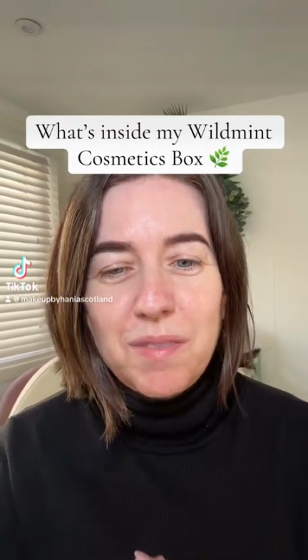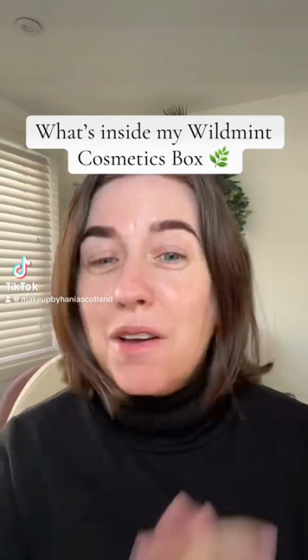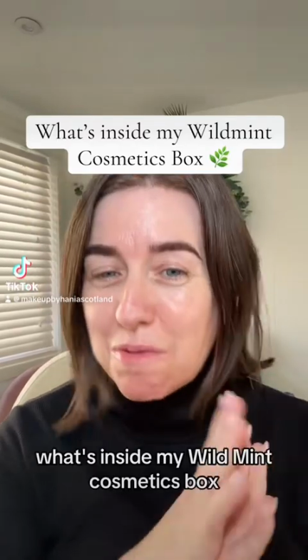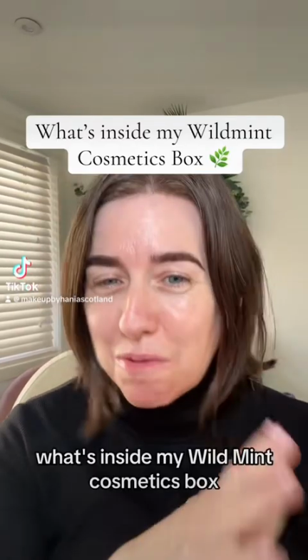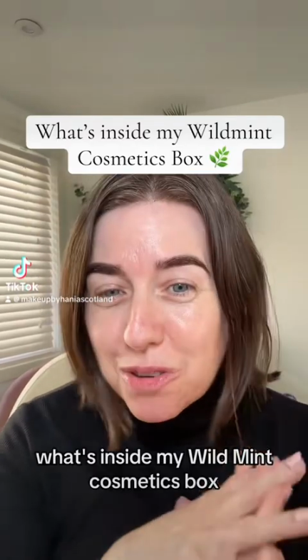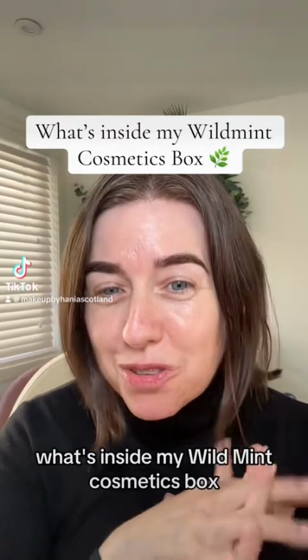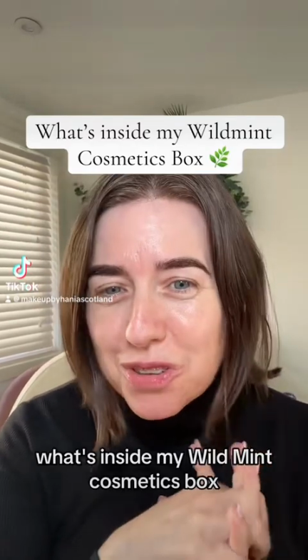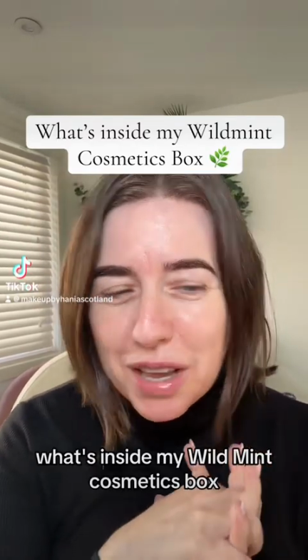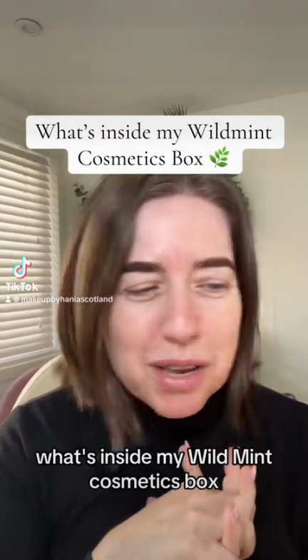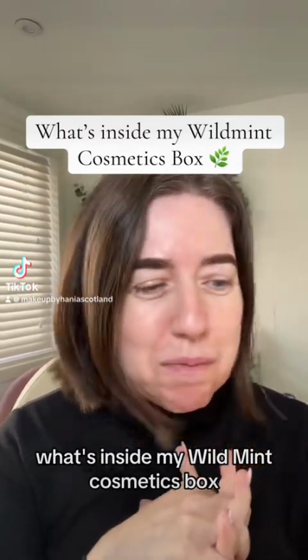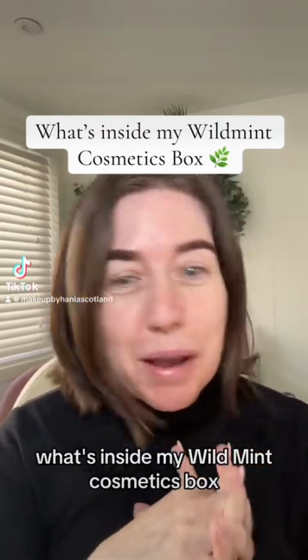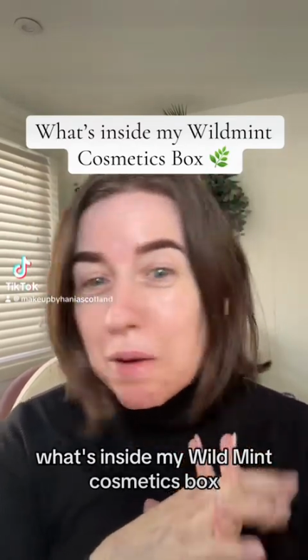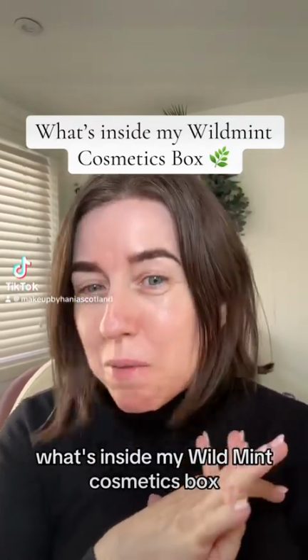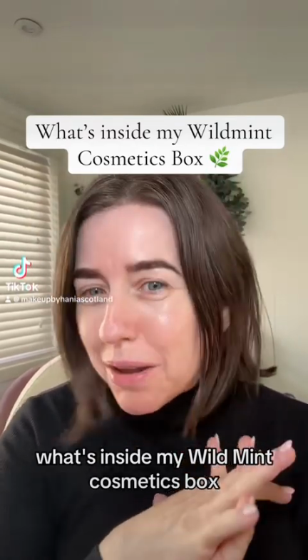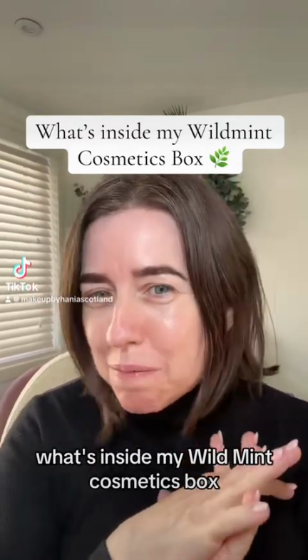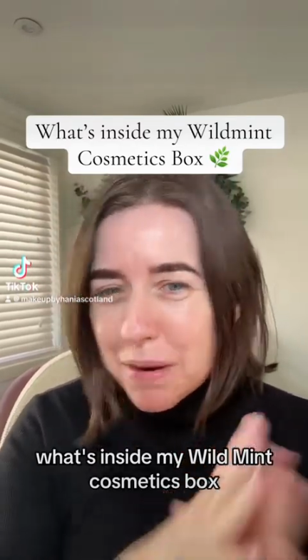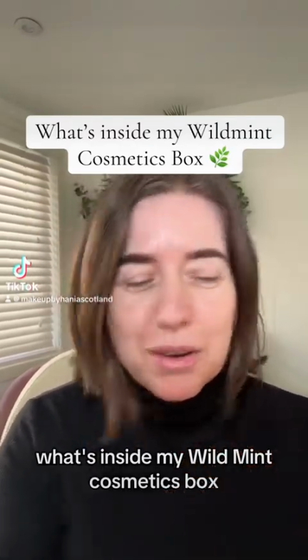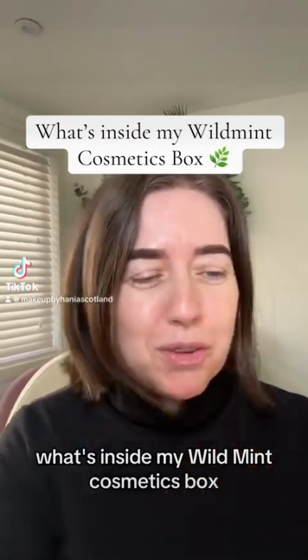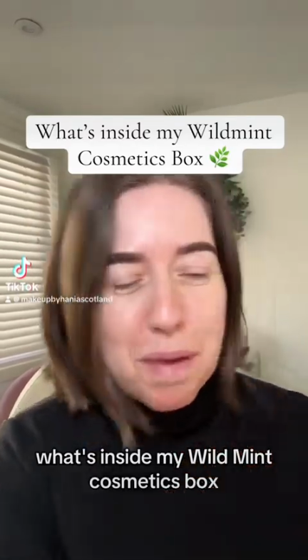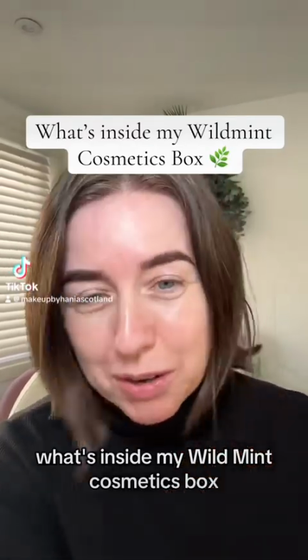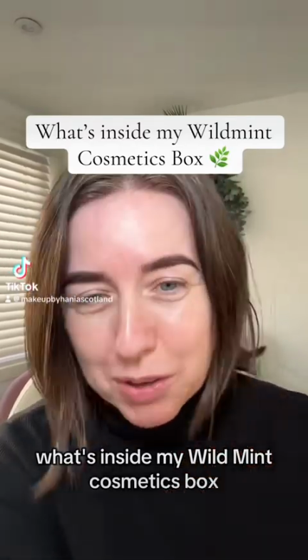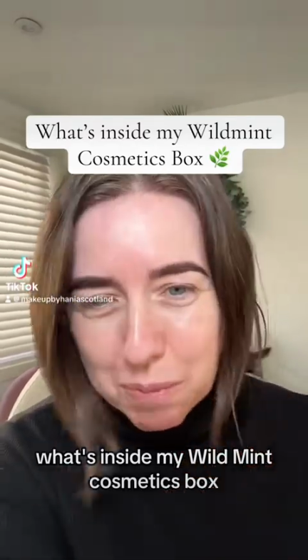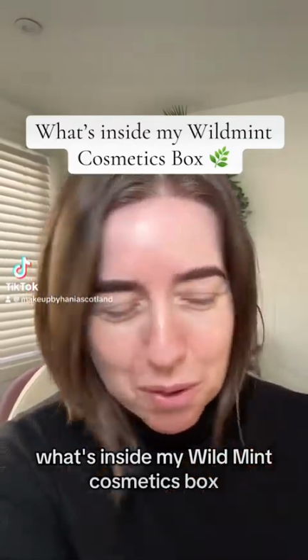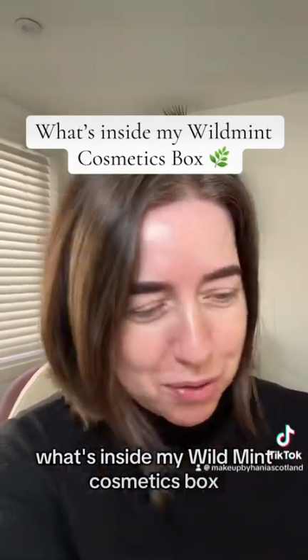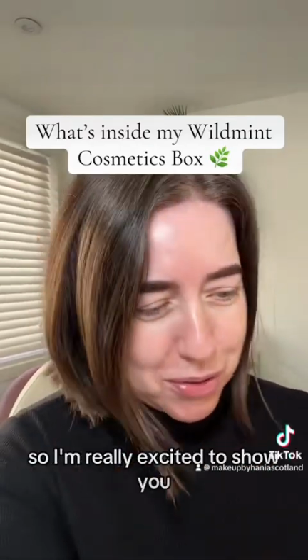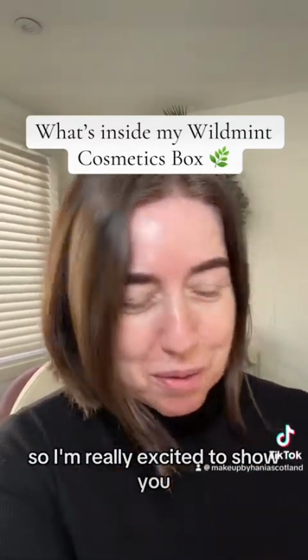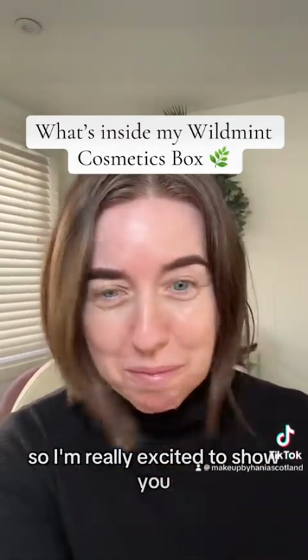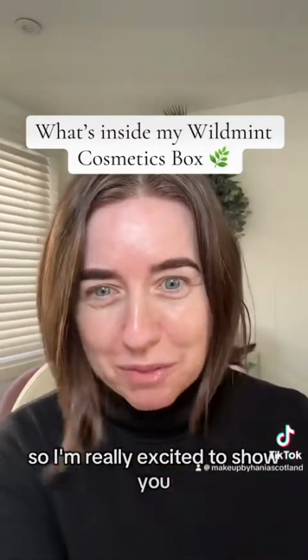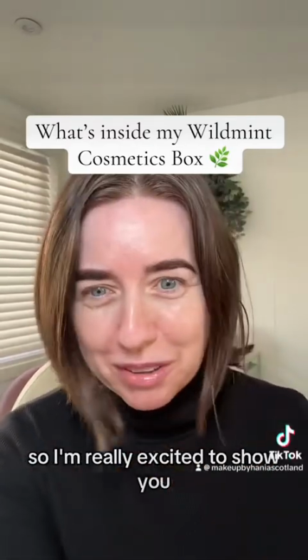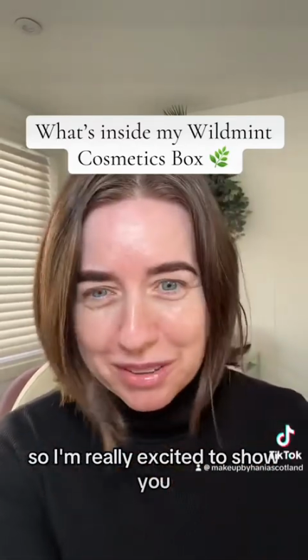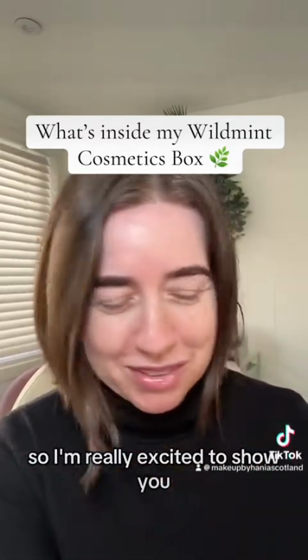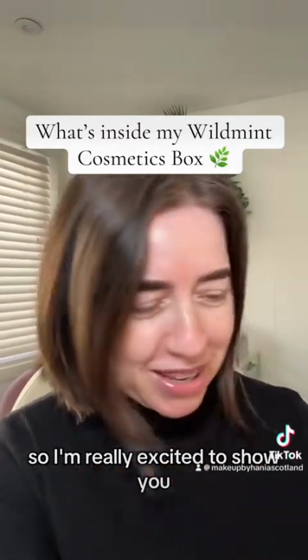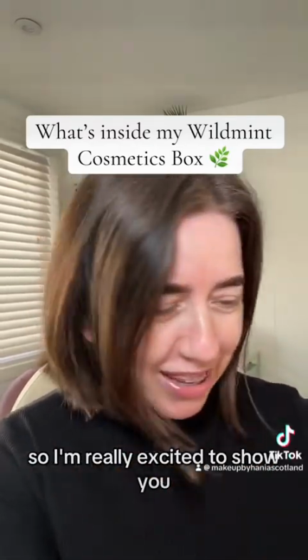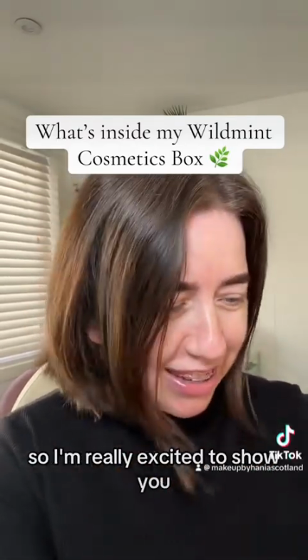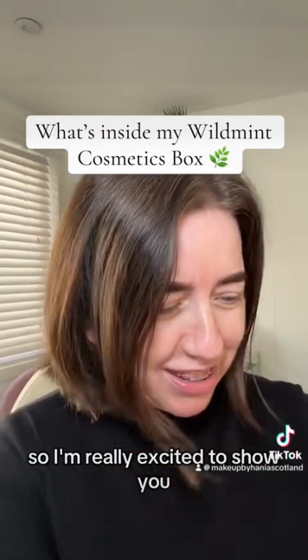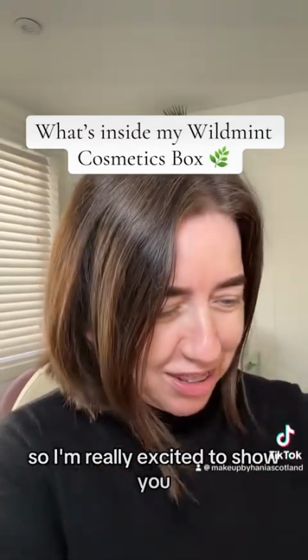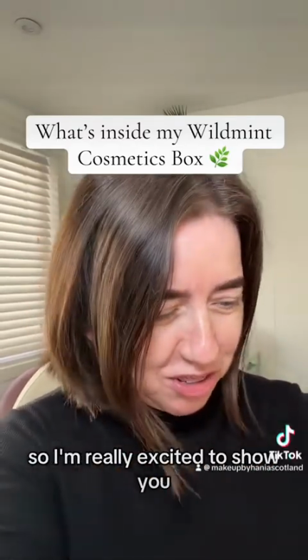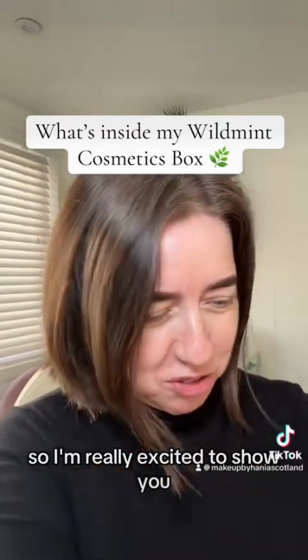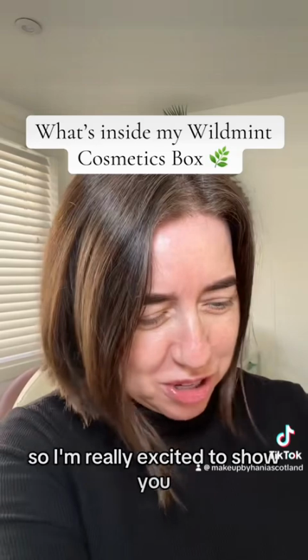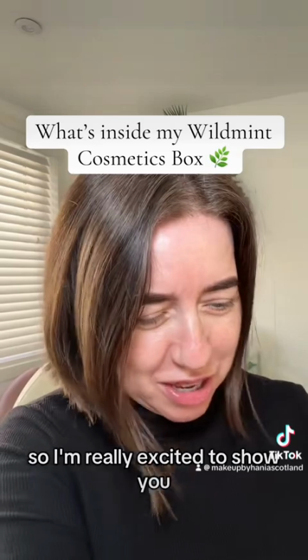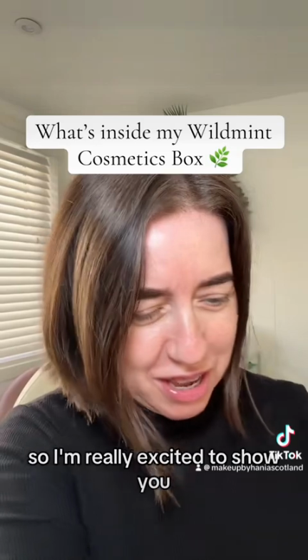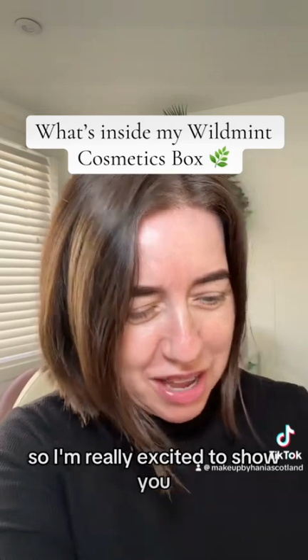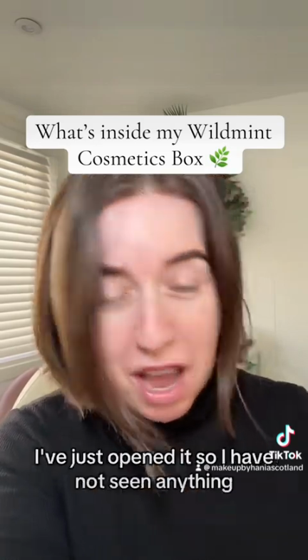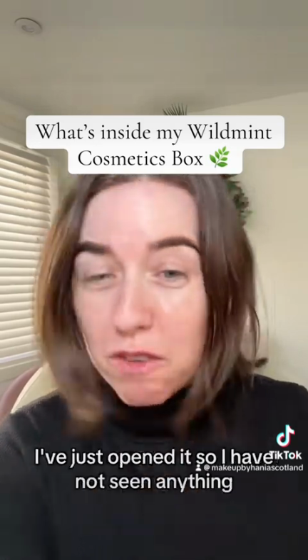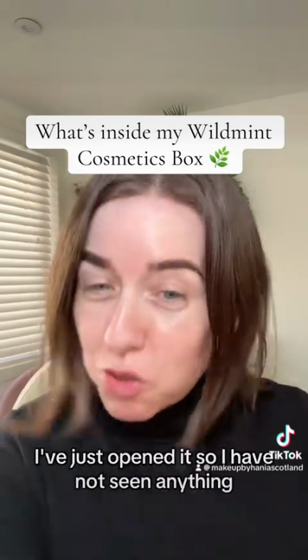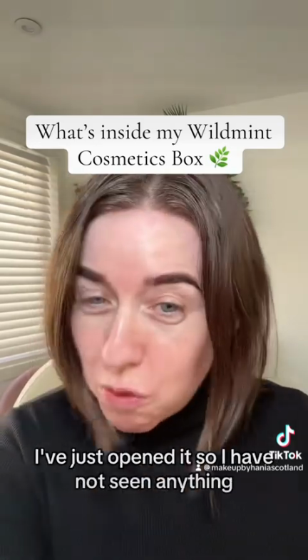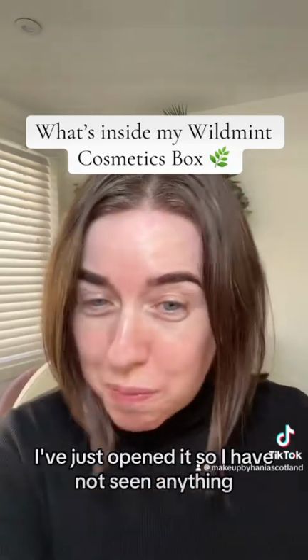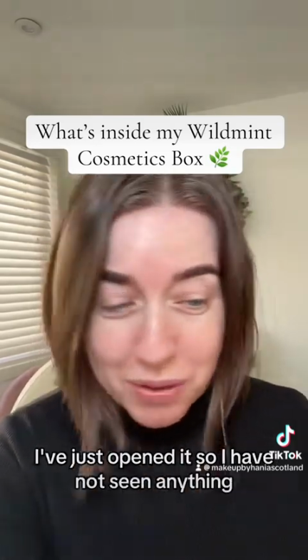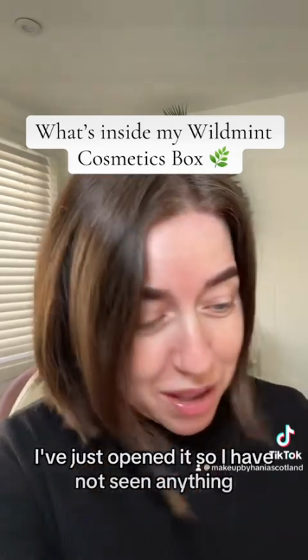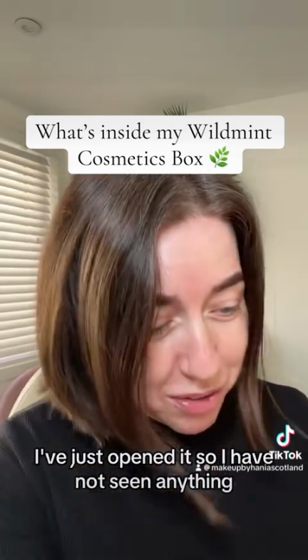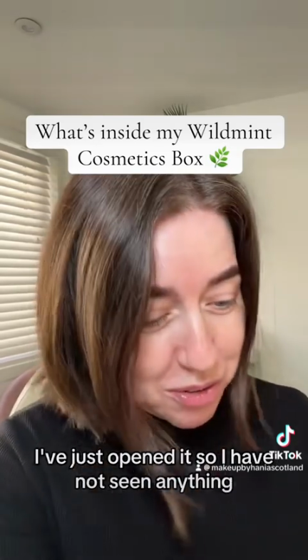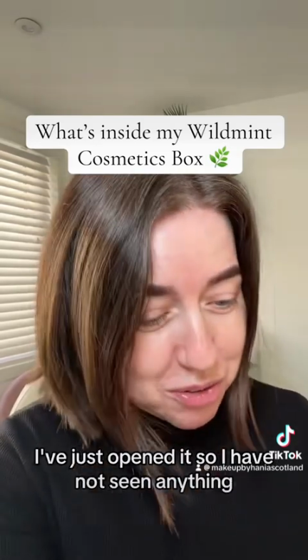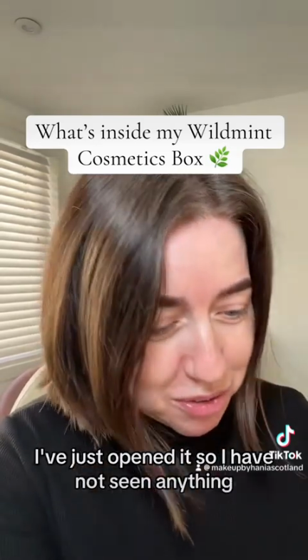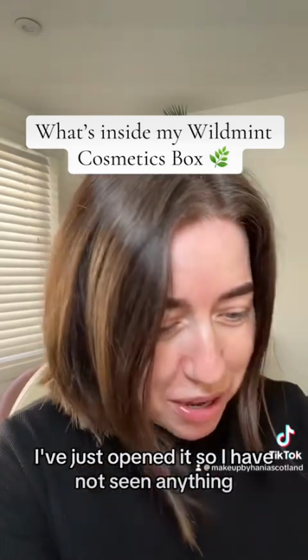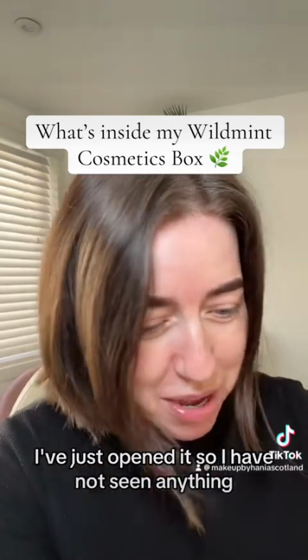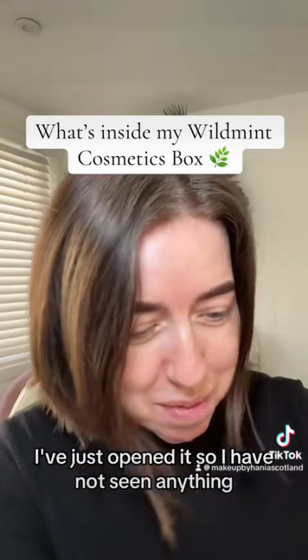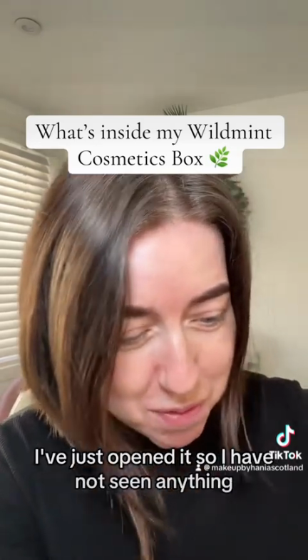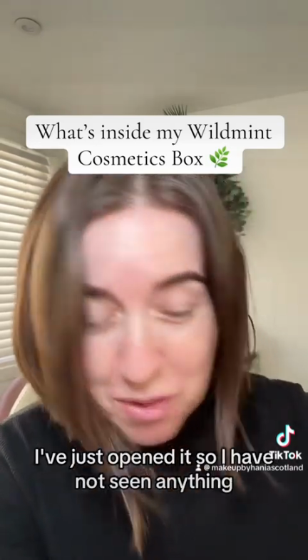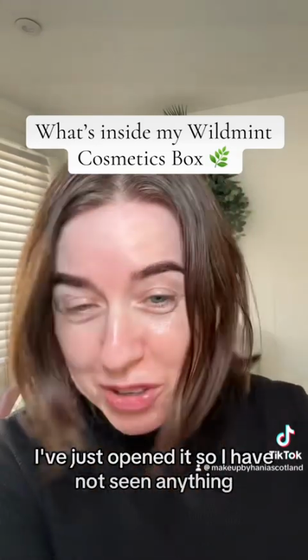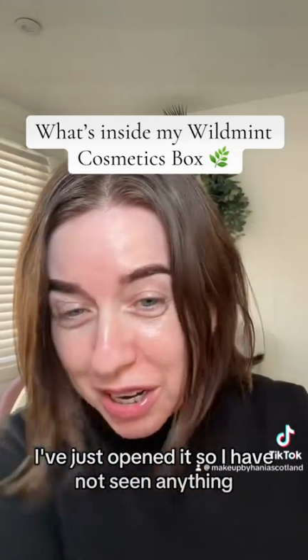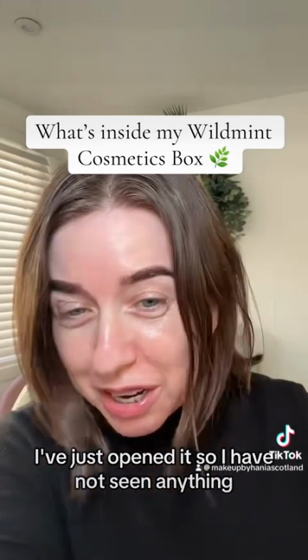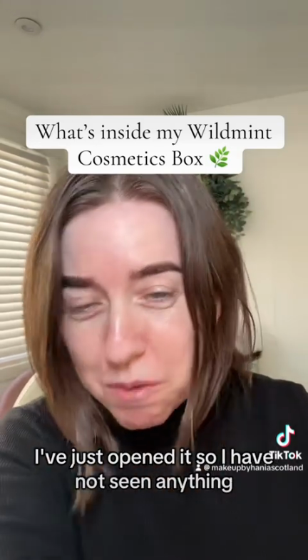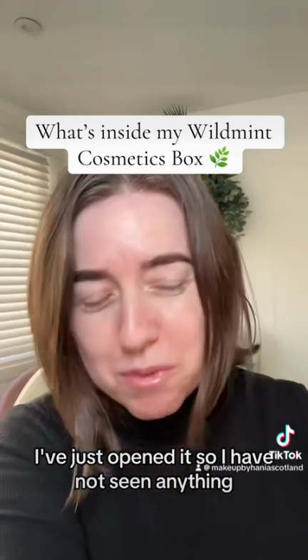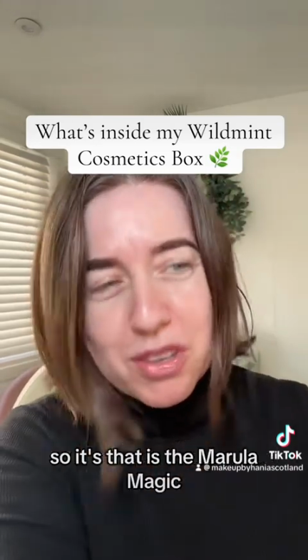What's inside my Wild Mint Cosmetics box? I'm really excited to show you. I've just opened it, so I've not seen any of it myself.